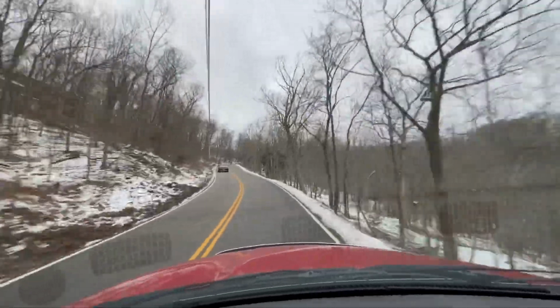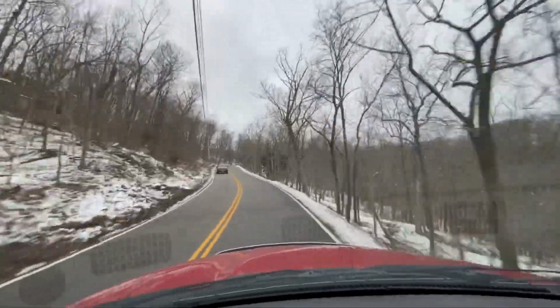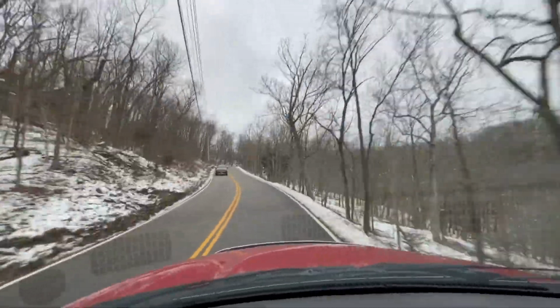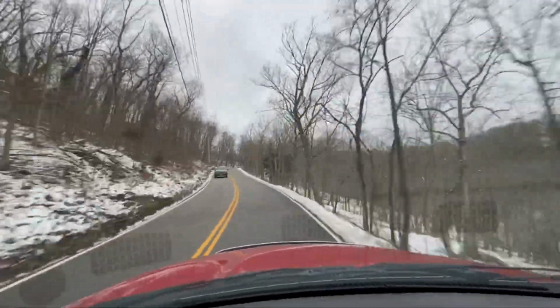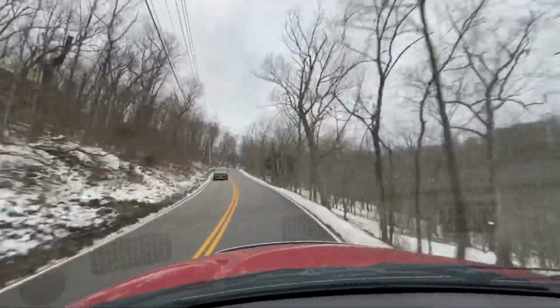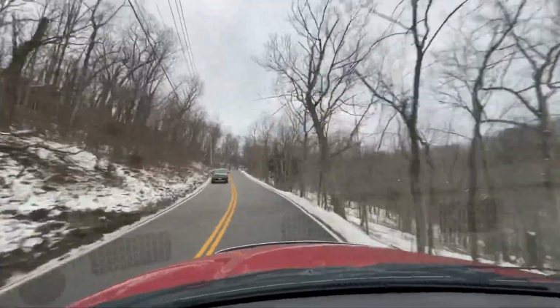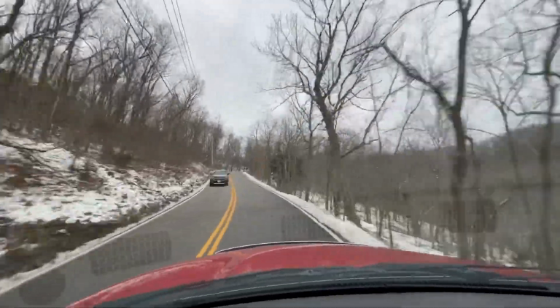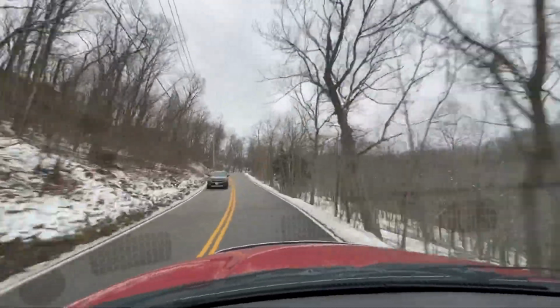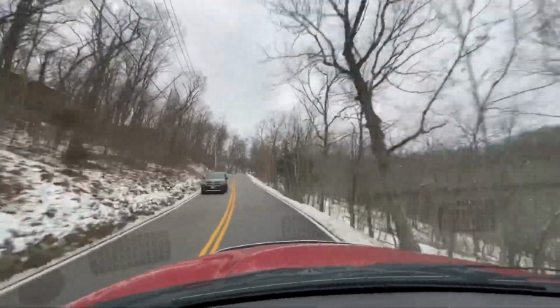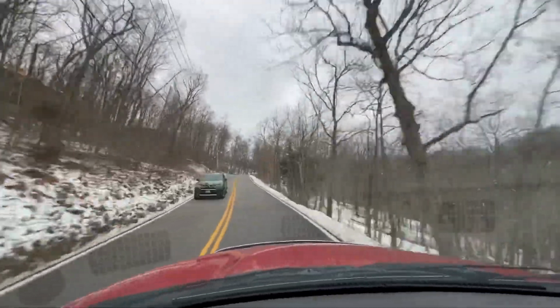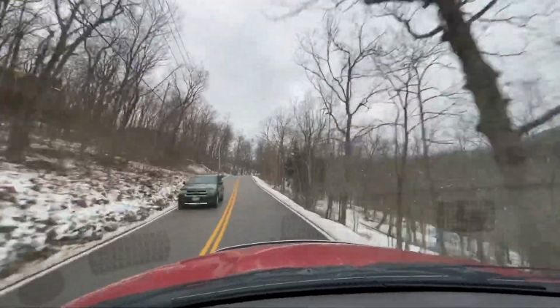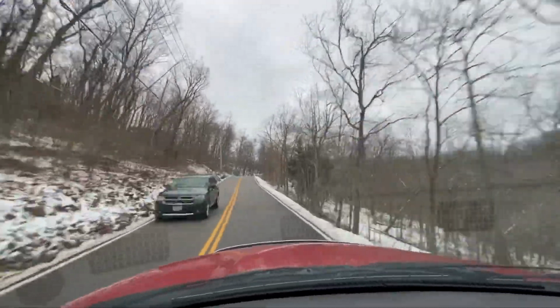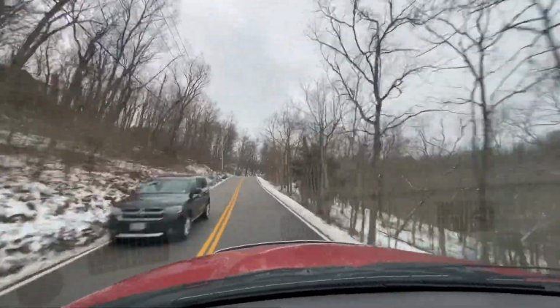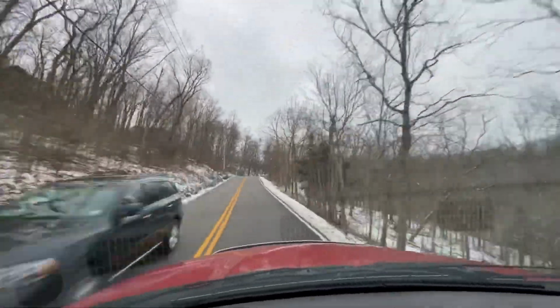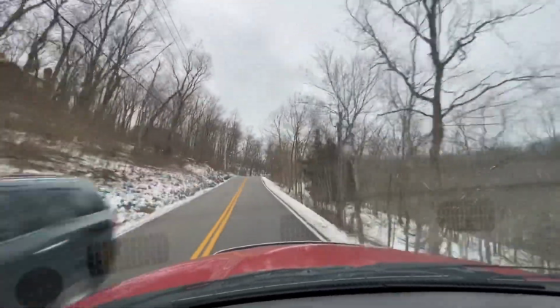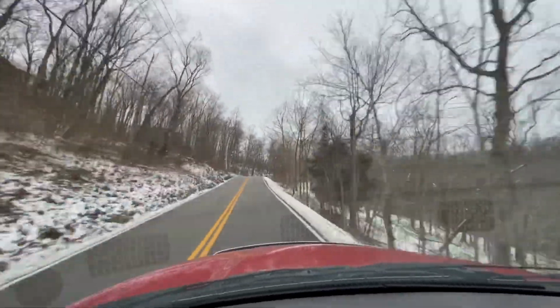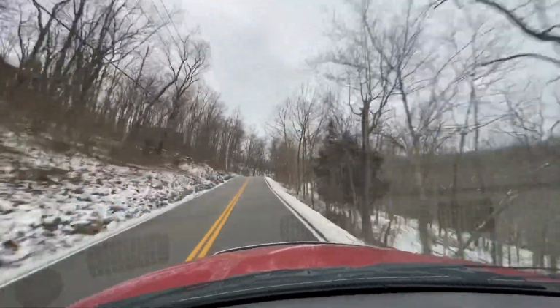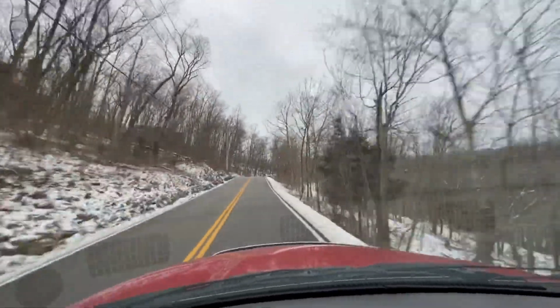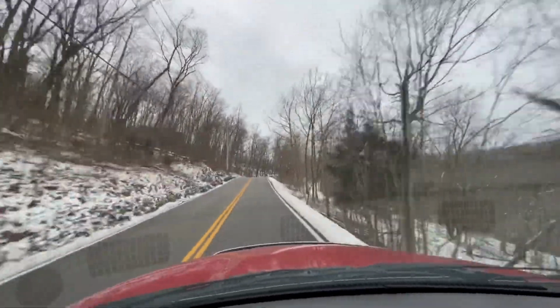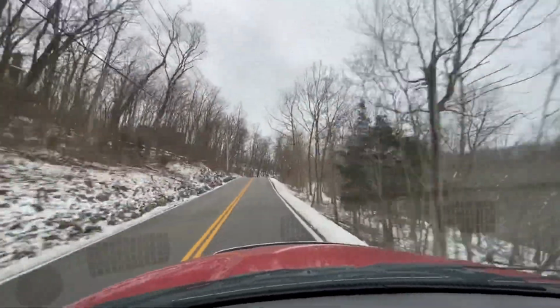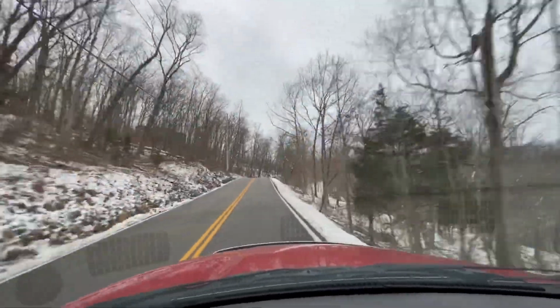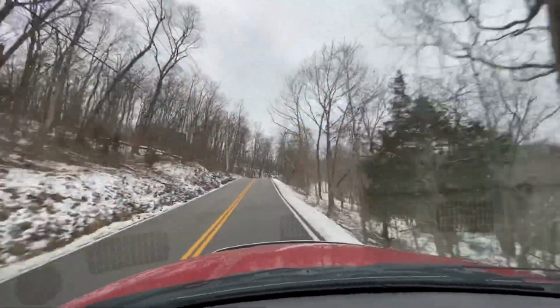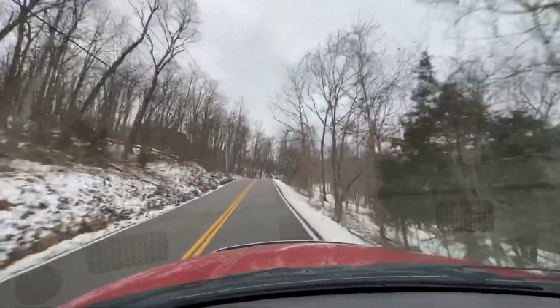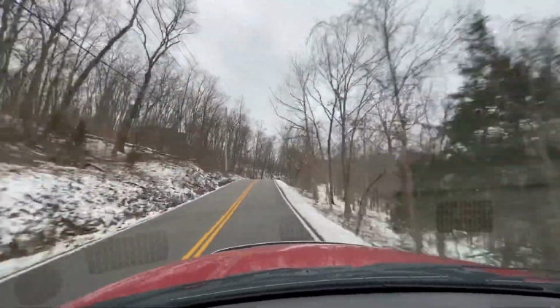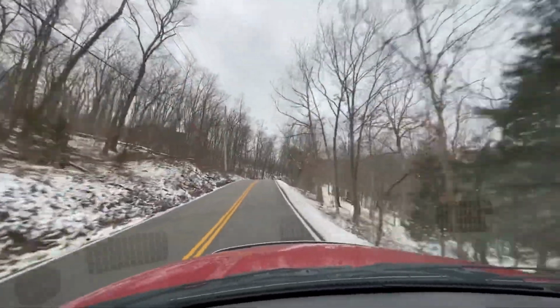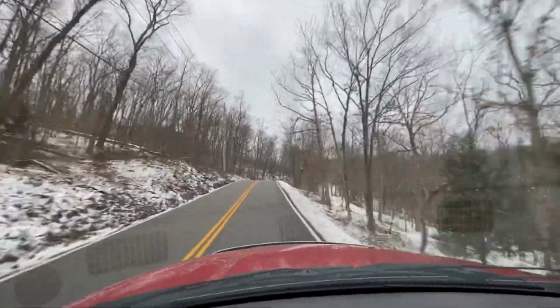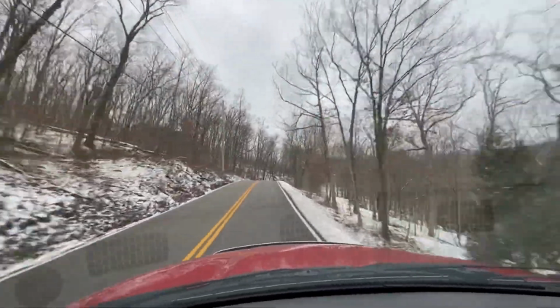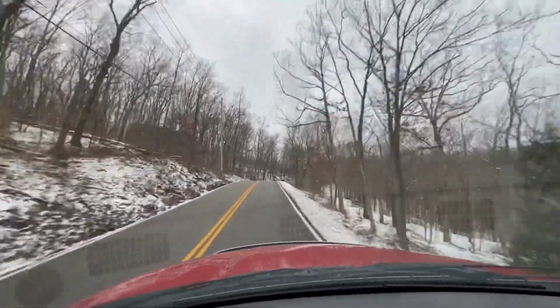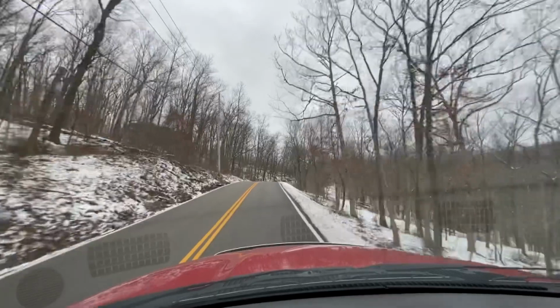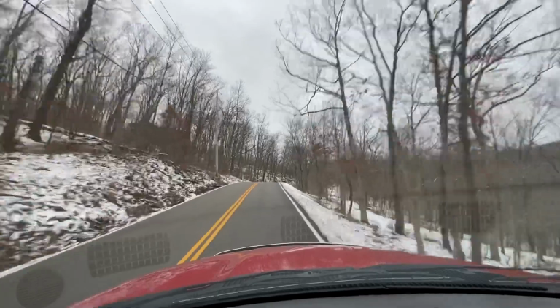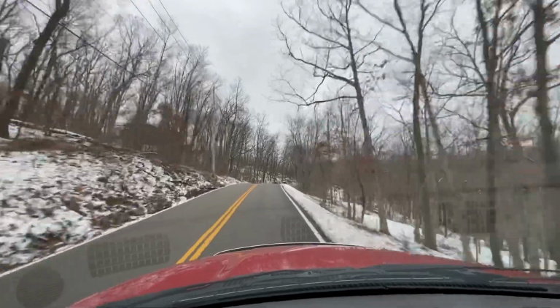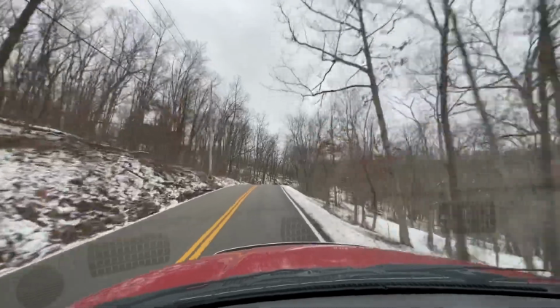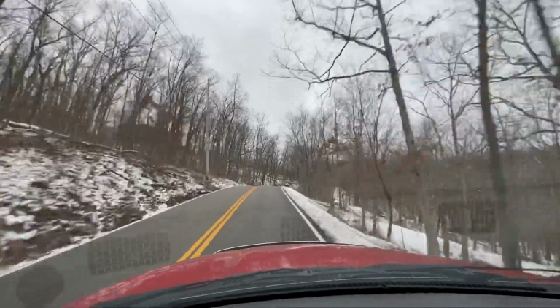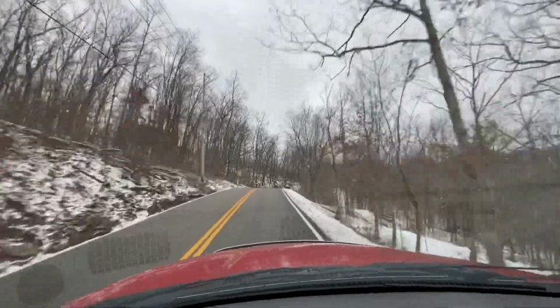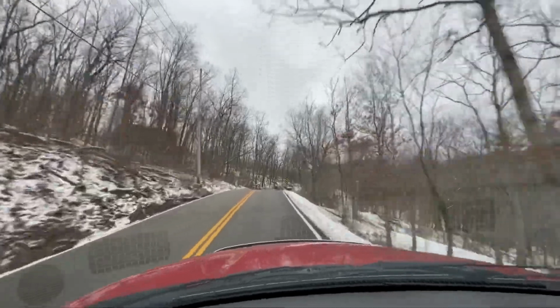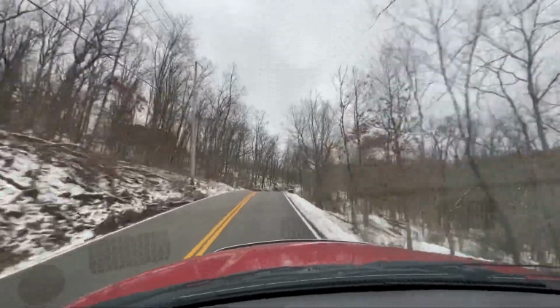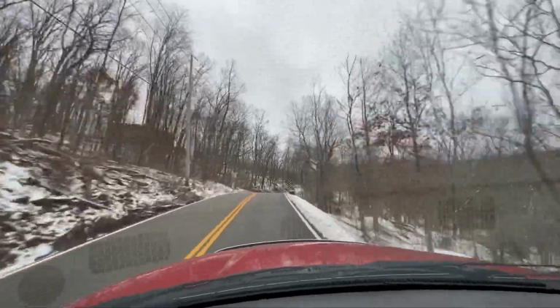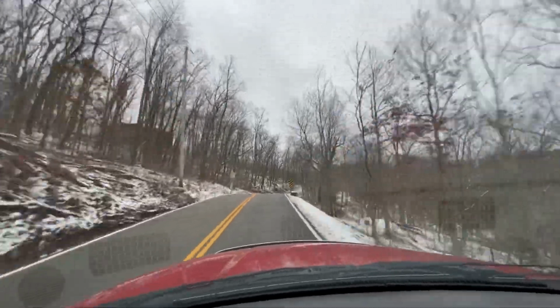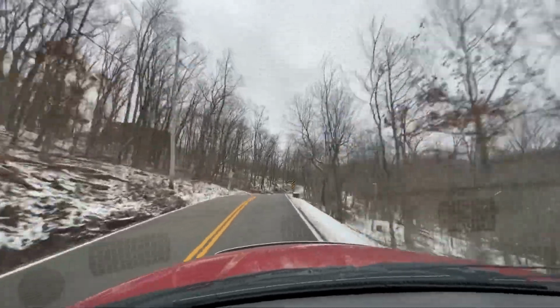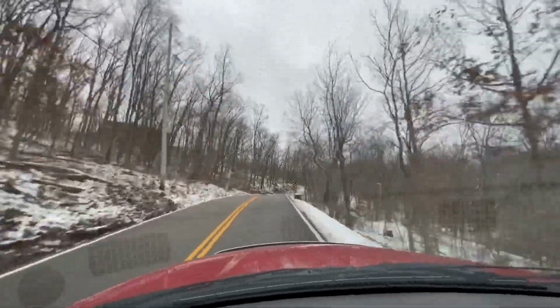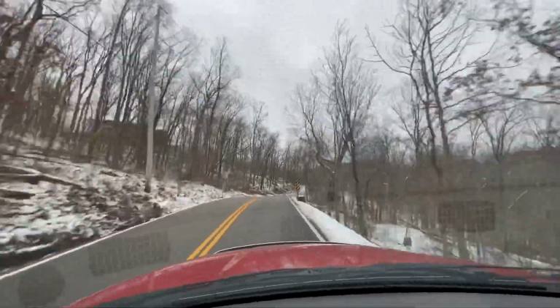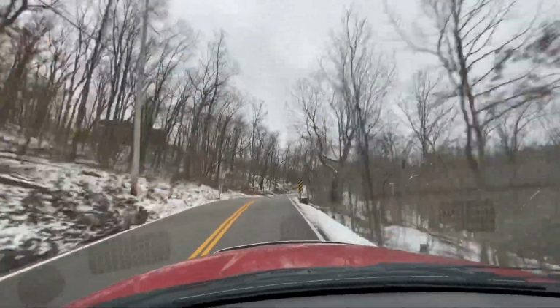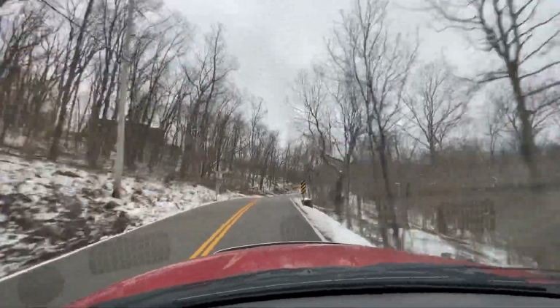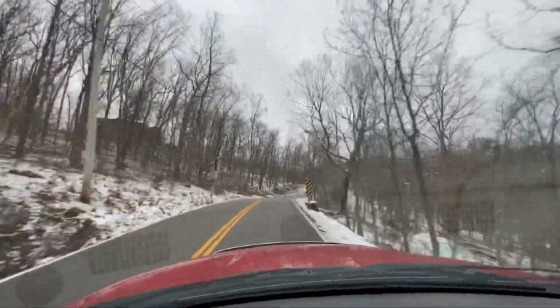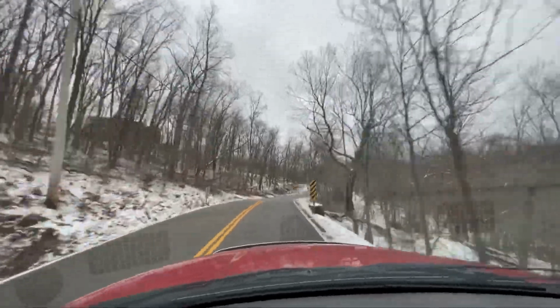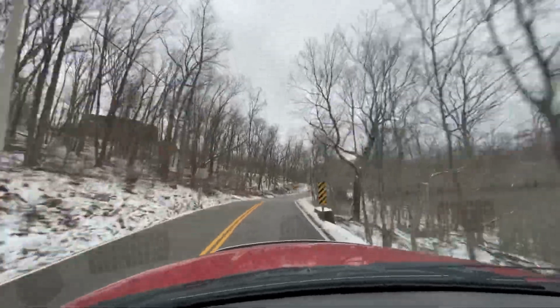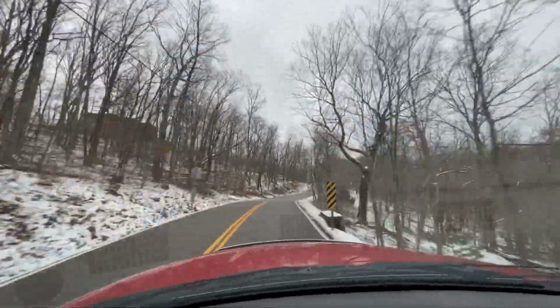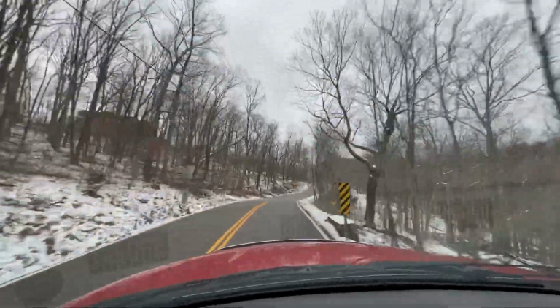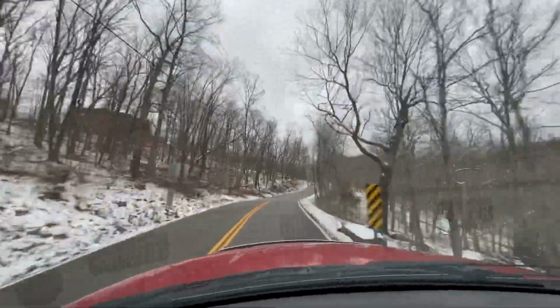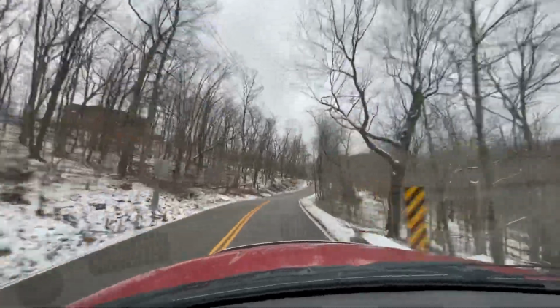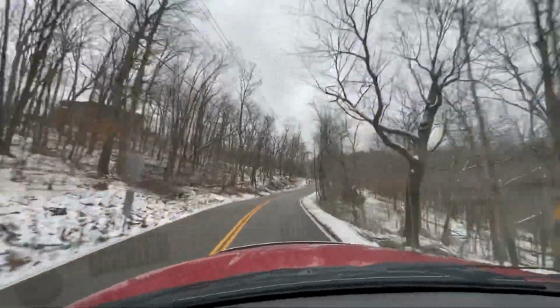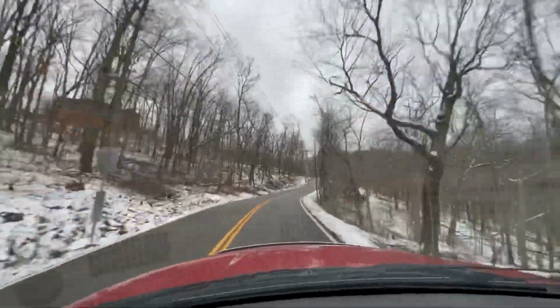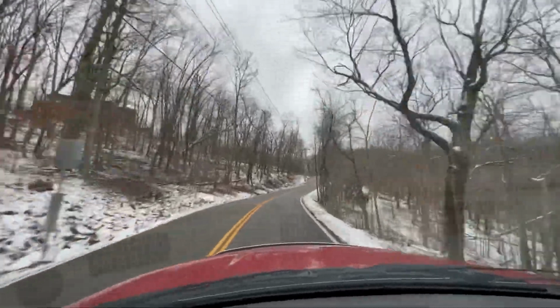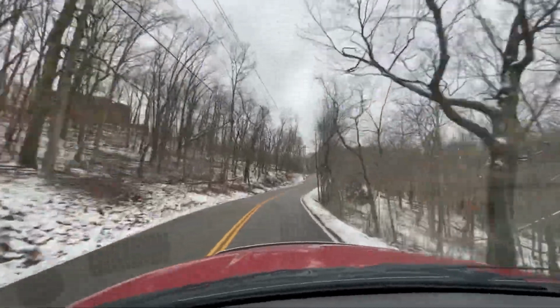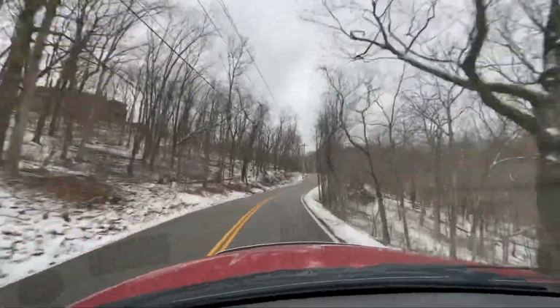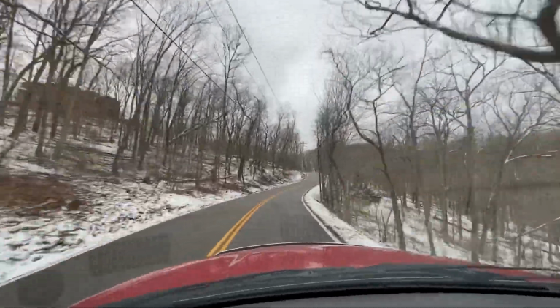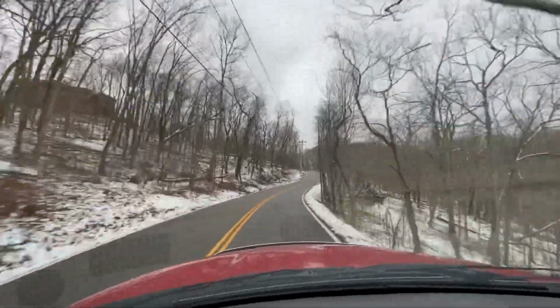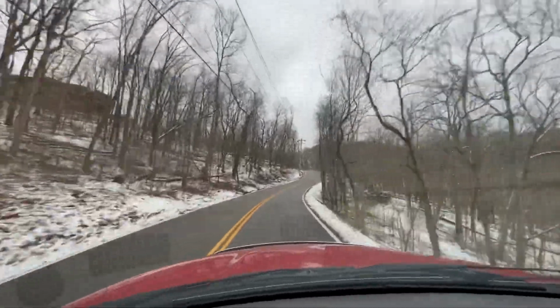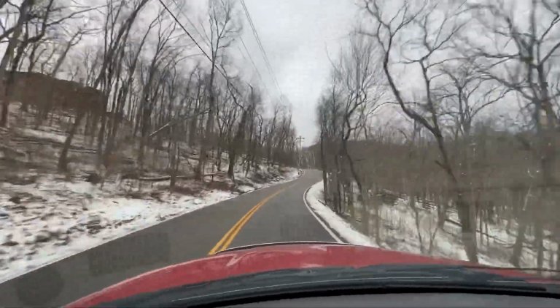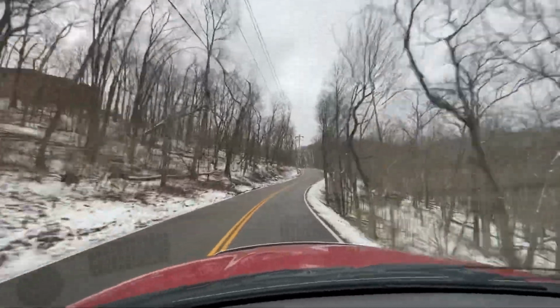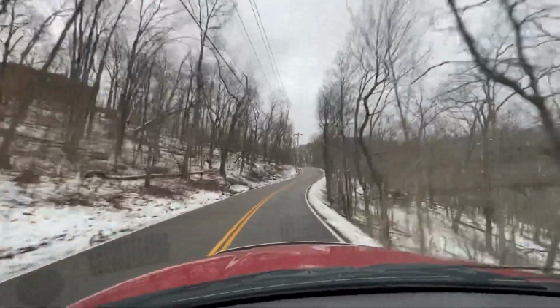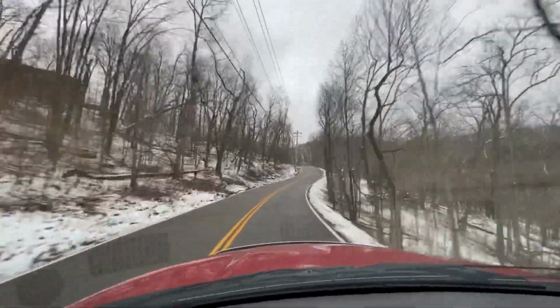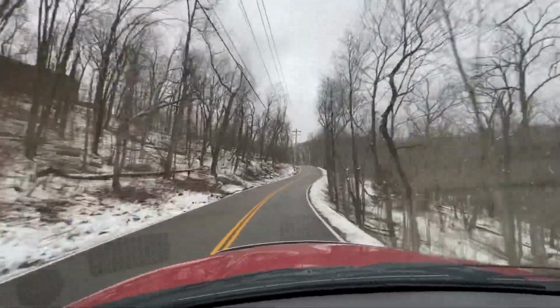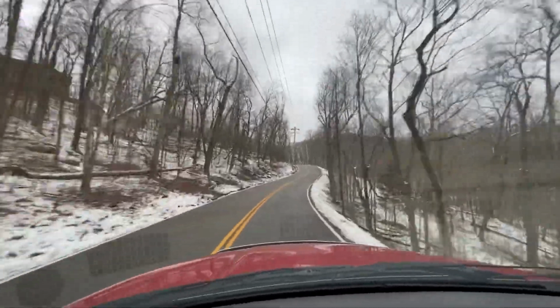Steering is very responsive. There's no slop whatsoever. The wheel is centered, straight. The truck stays in its lane.